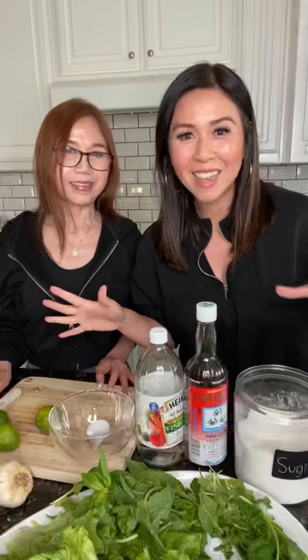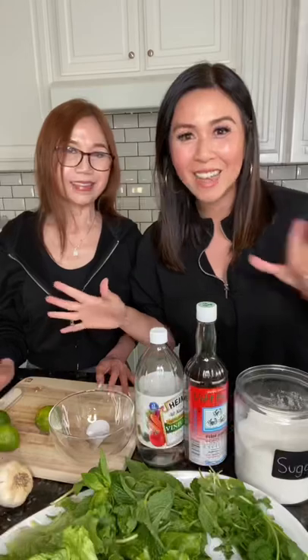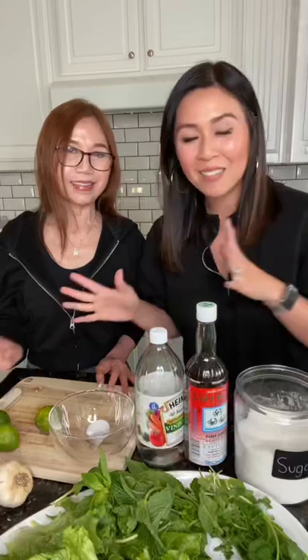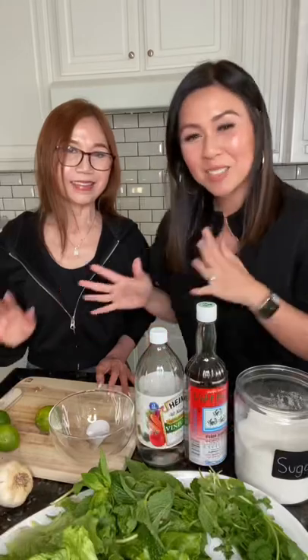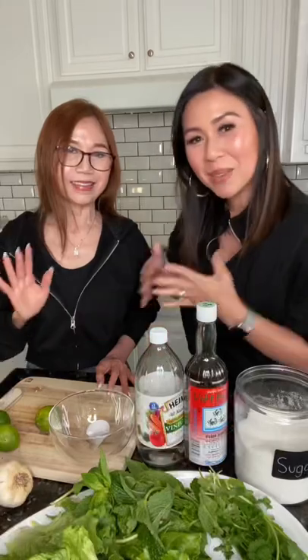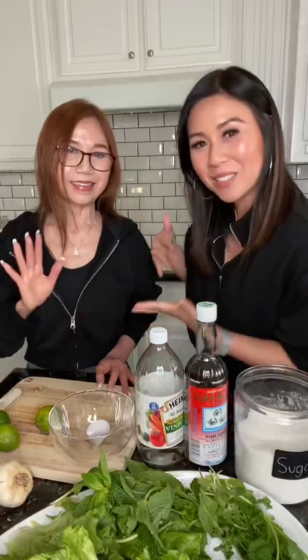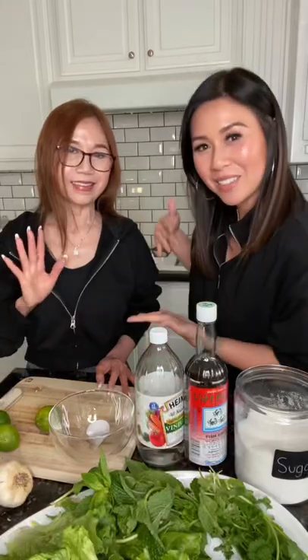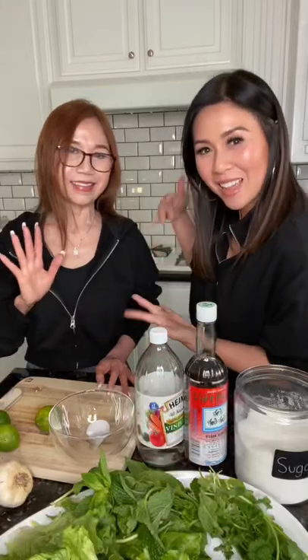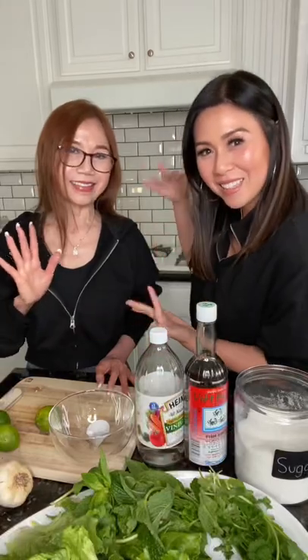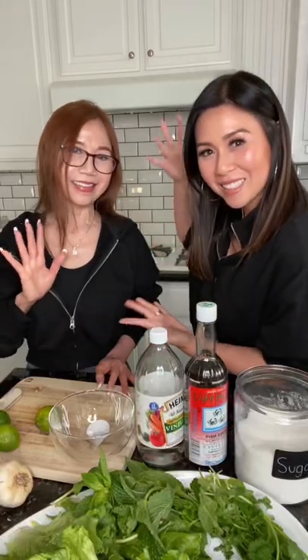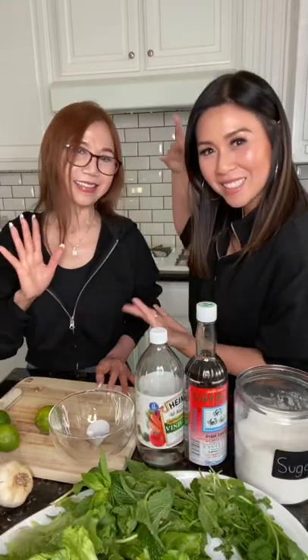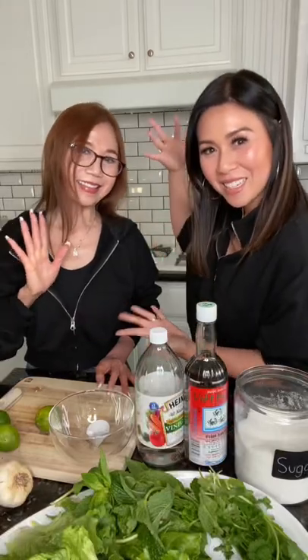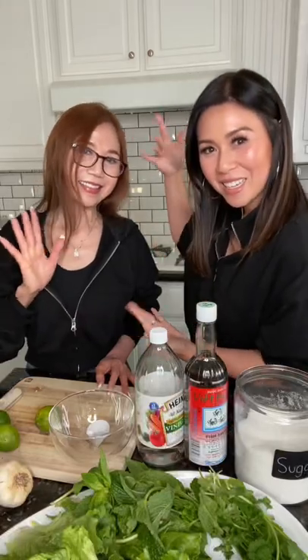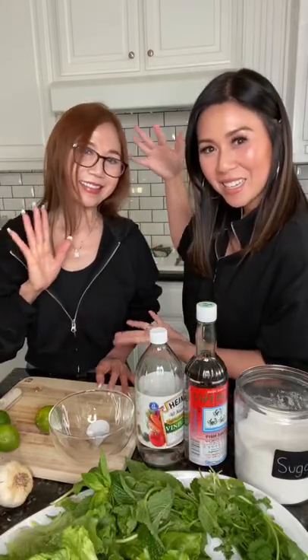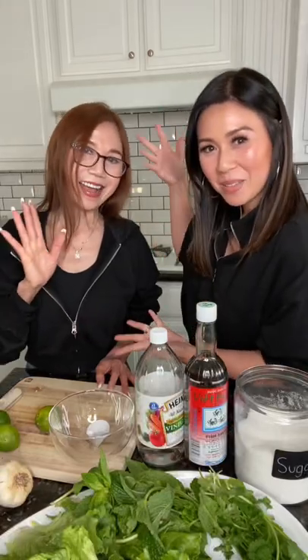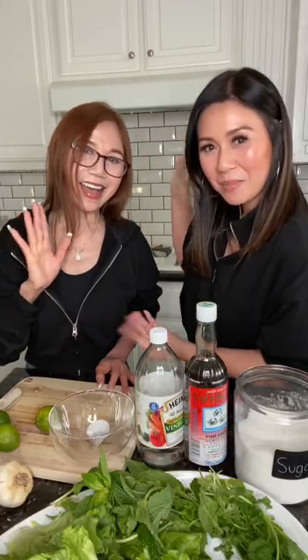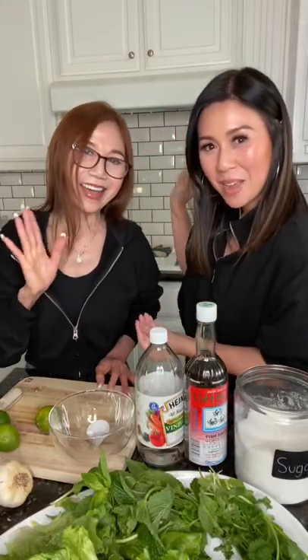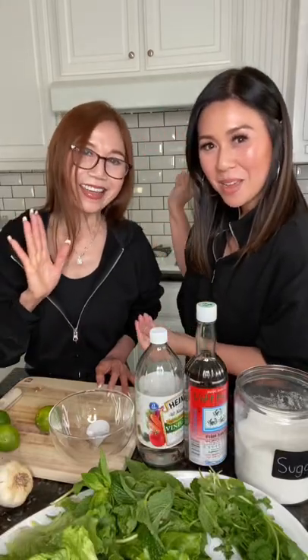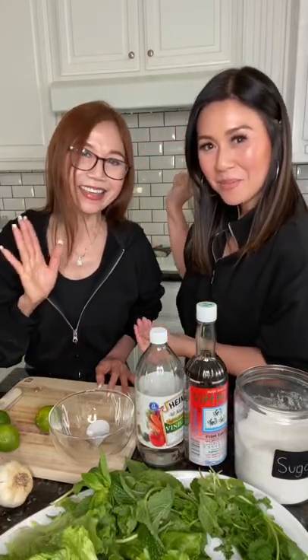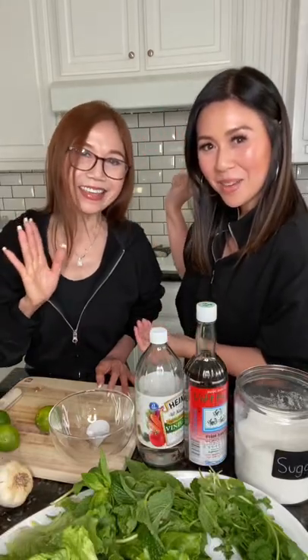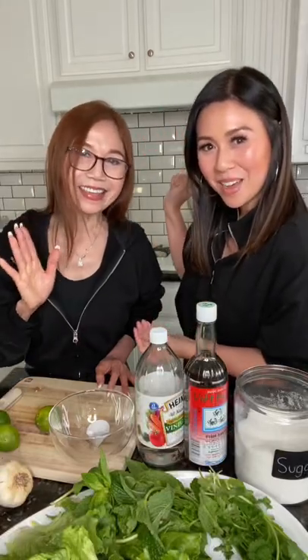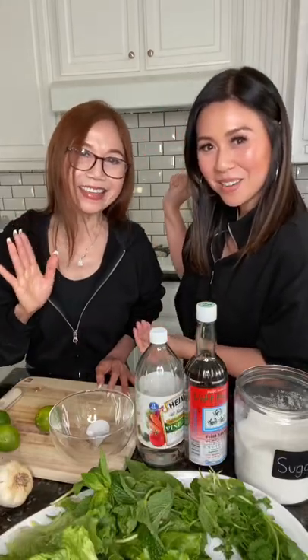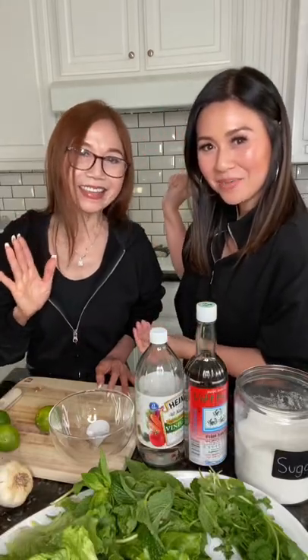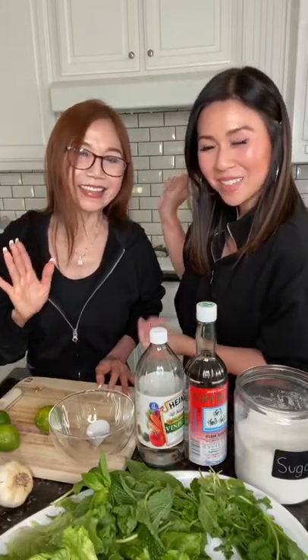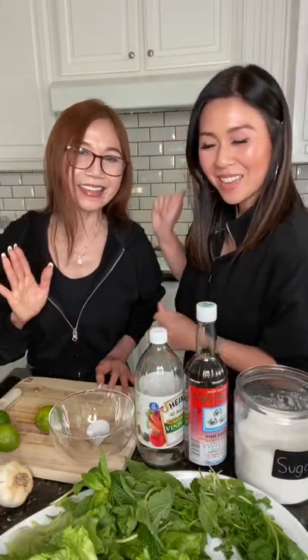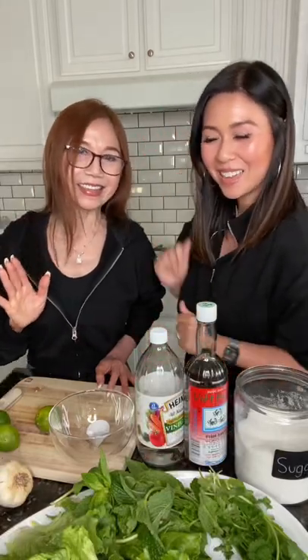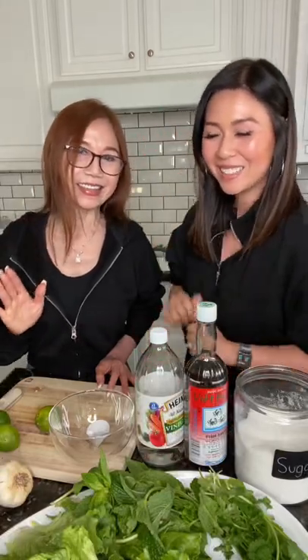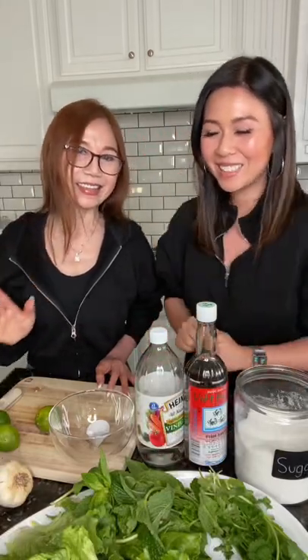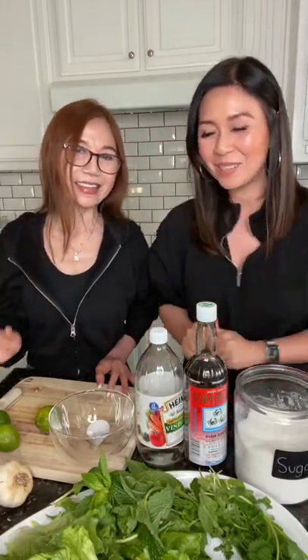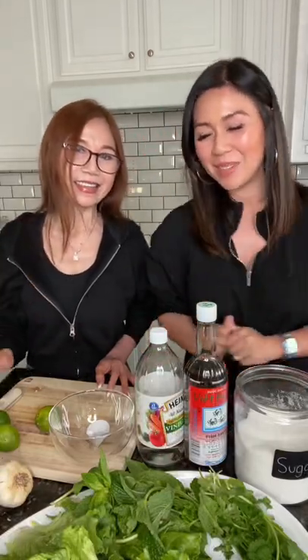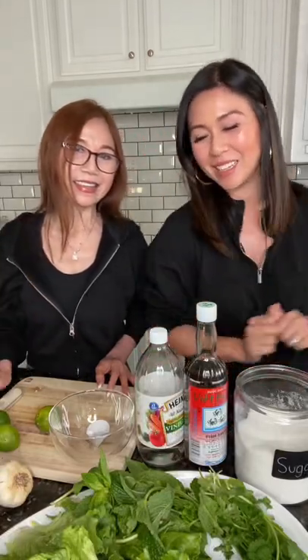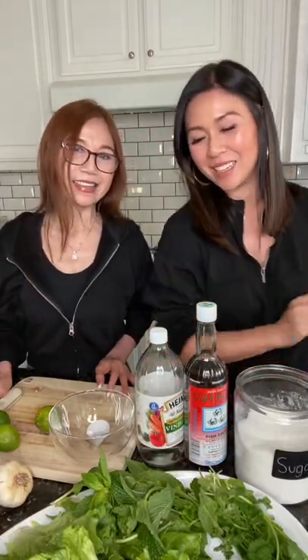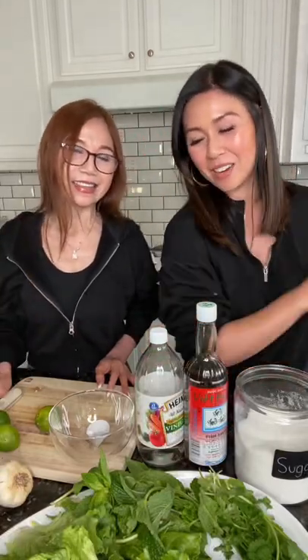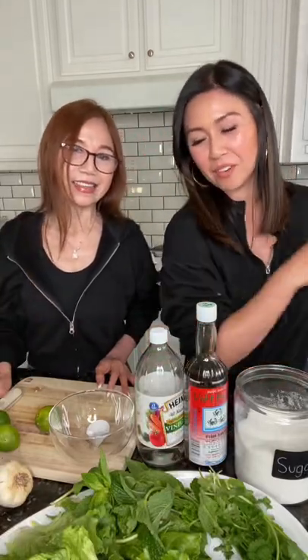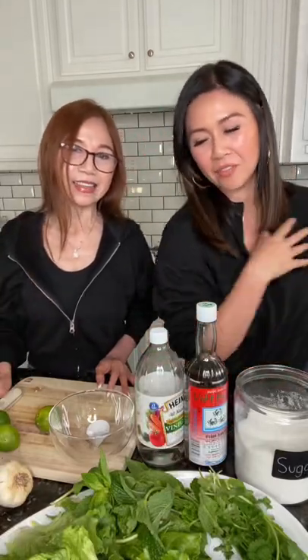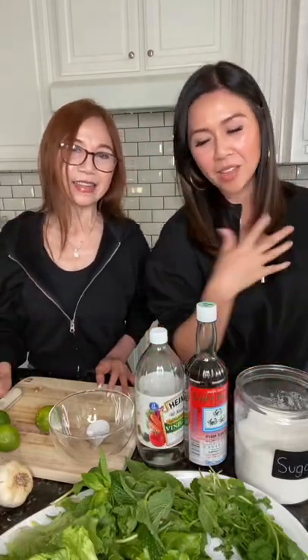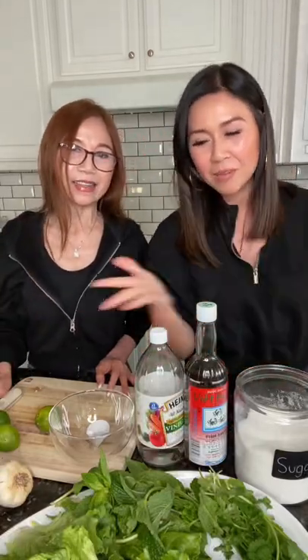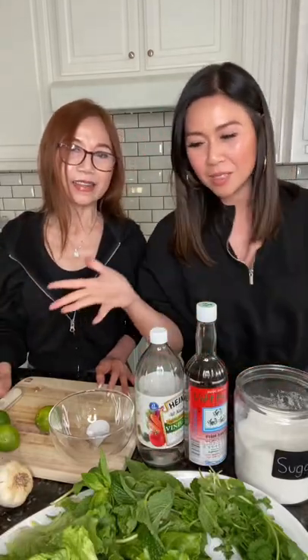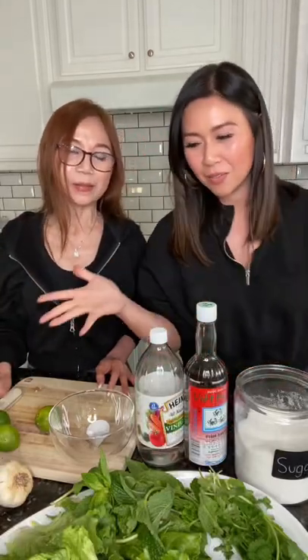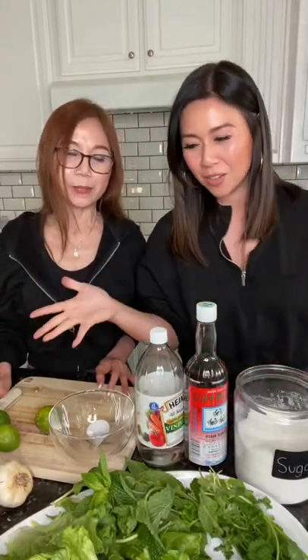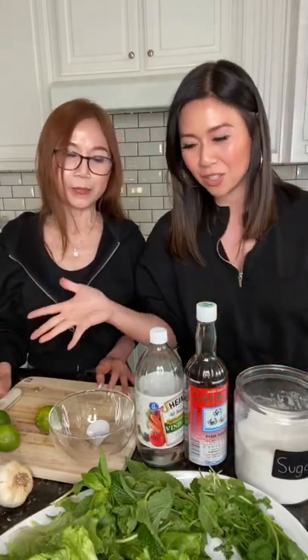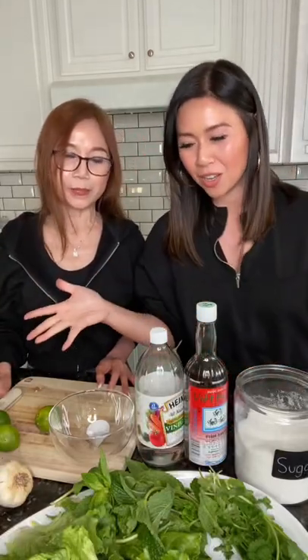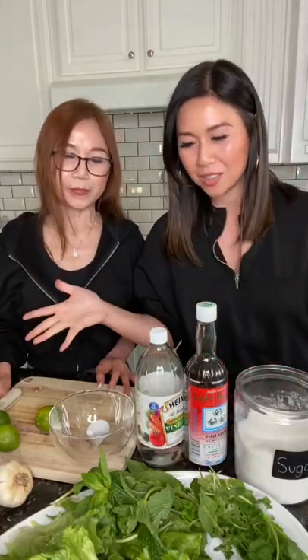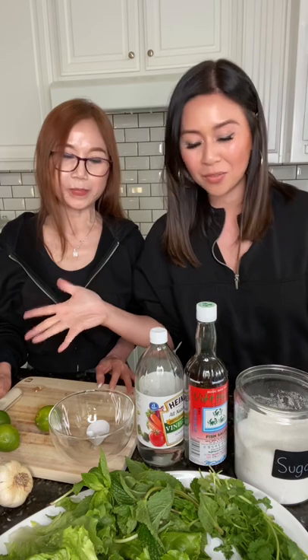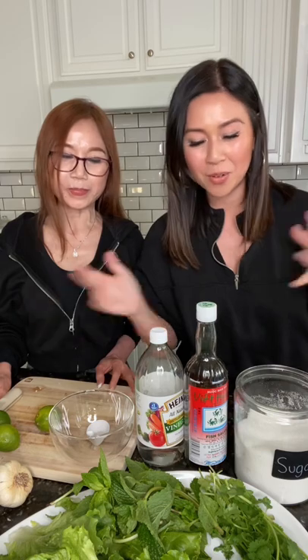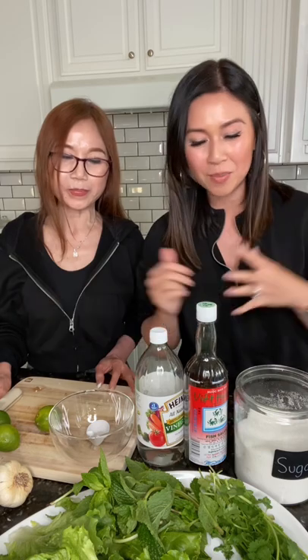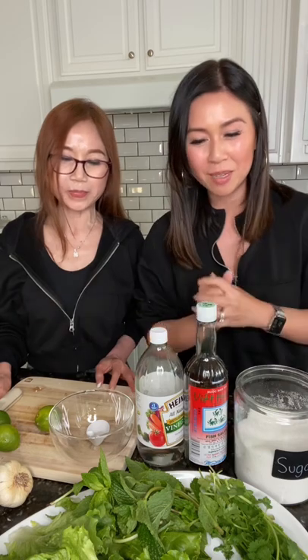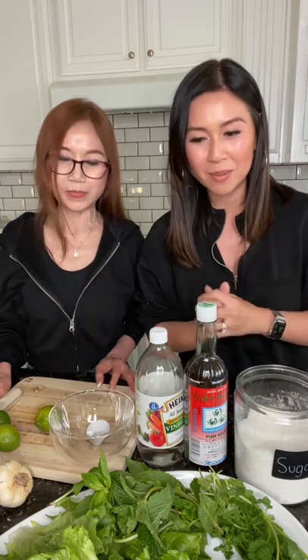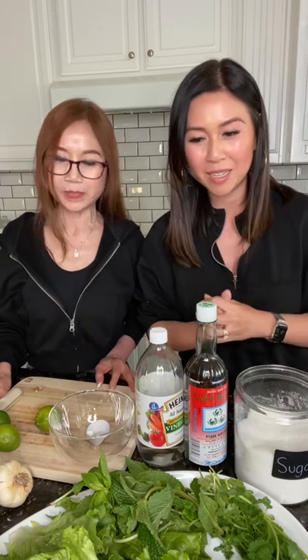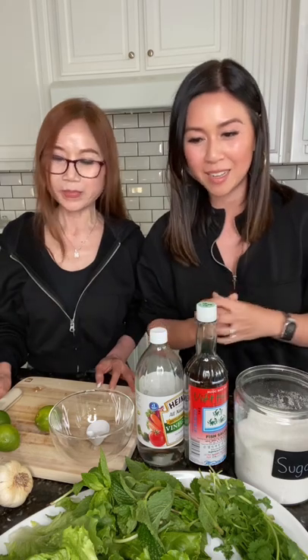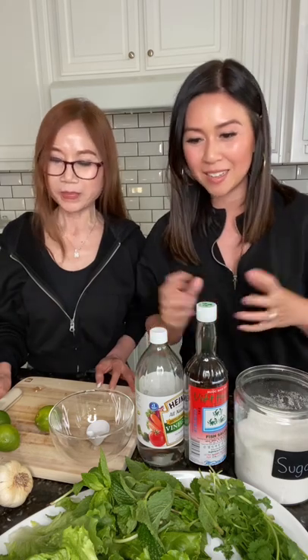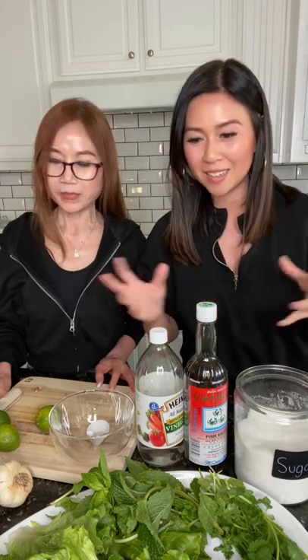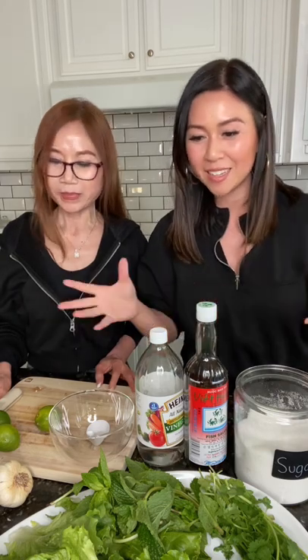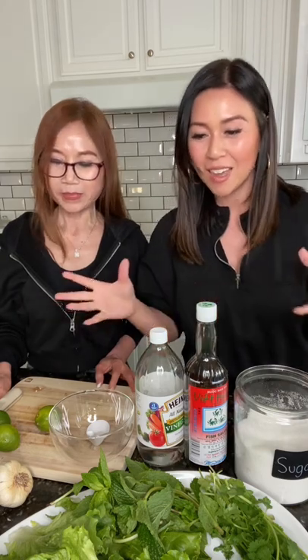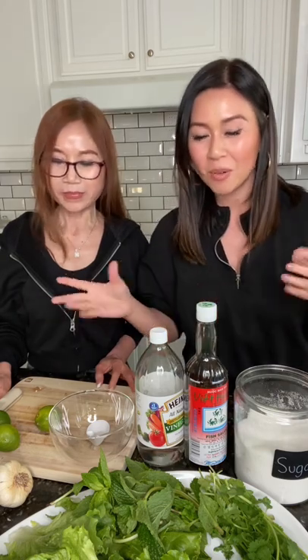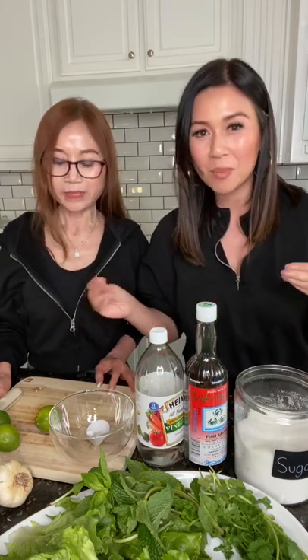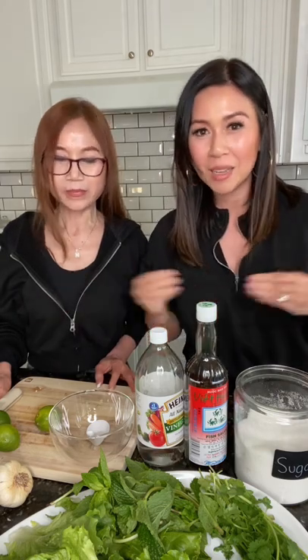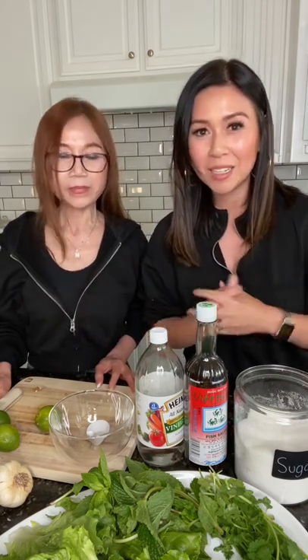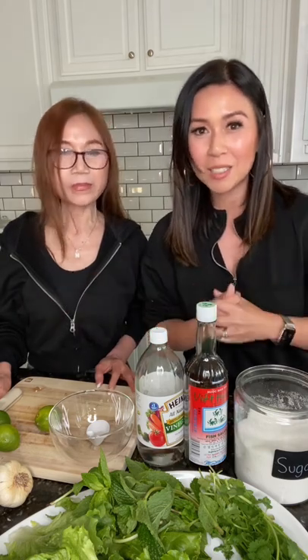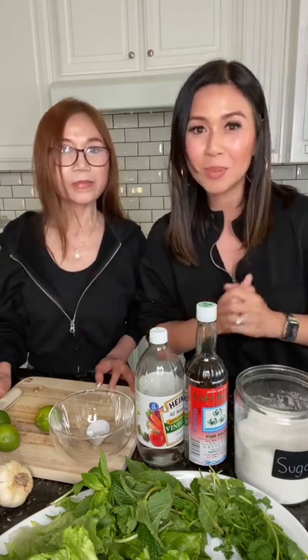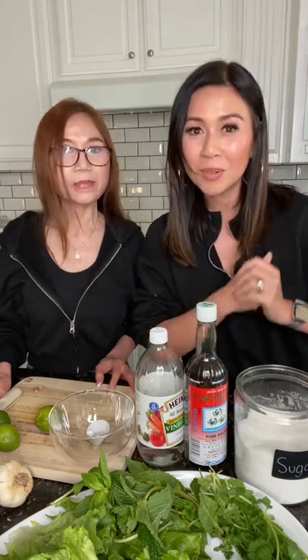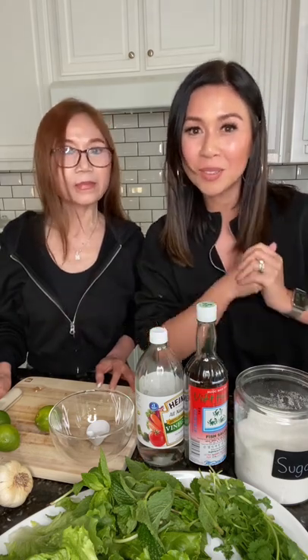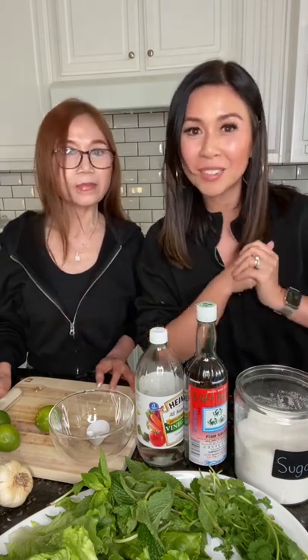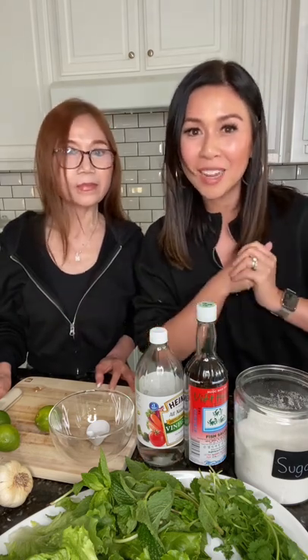I have a special guest — it's my mom, and she's making her famous fish sauce for me because we're making spring rolls today.